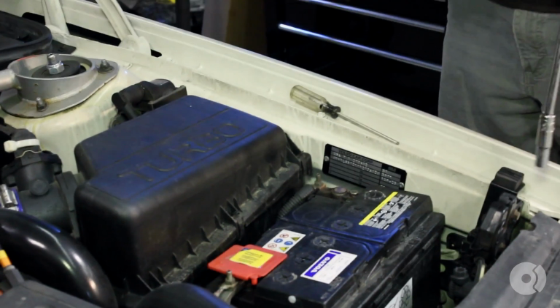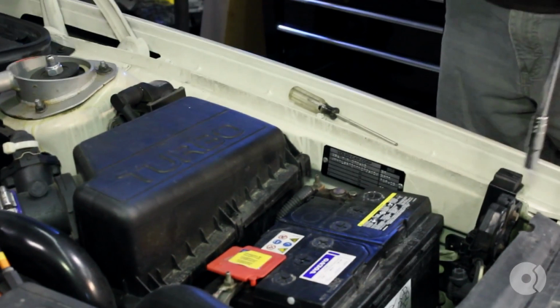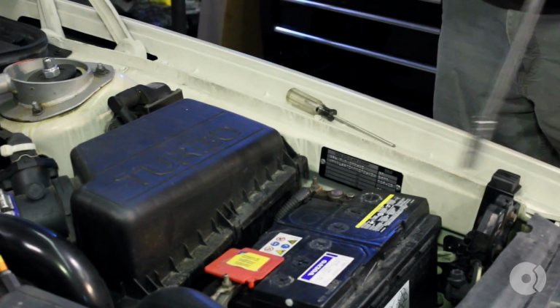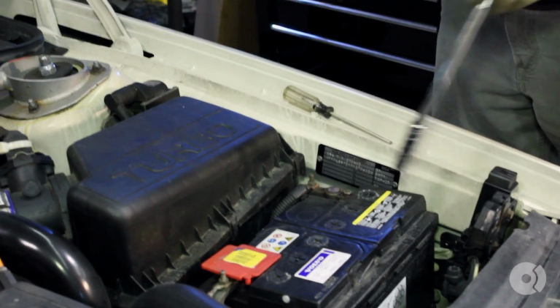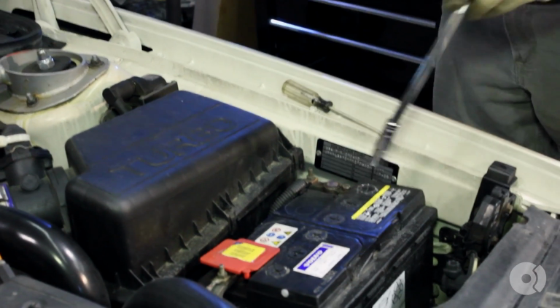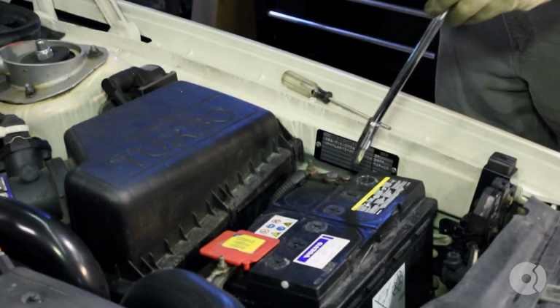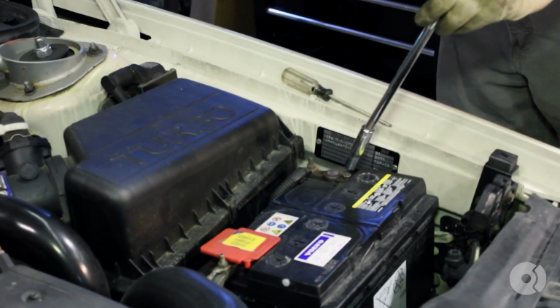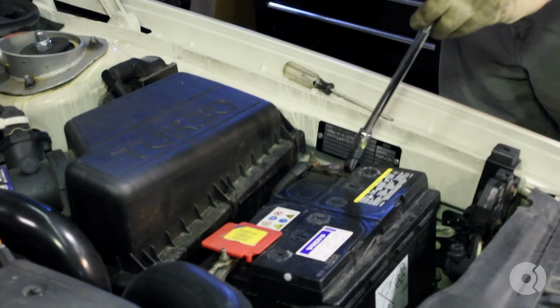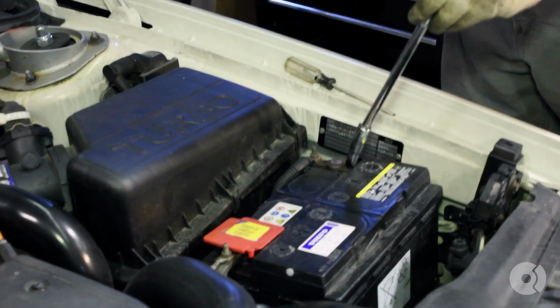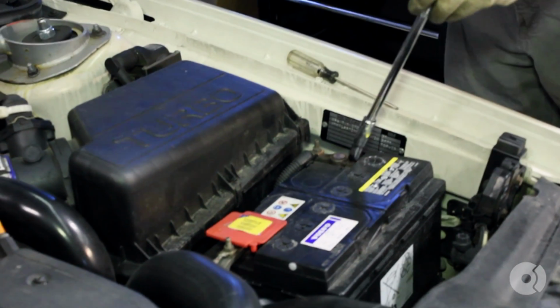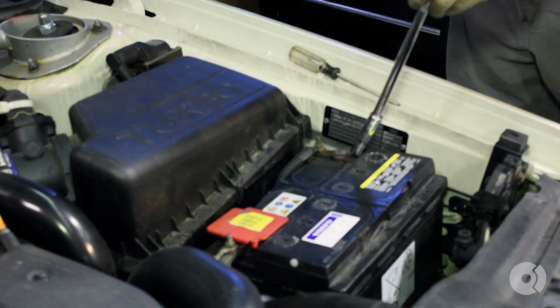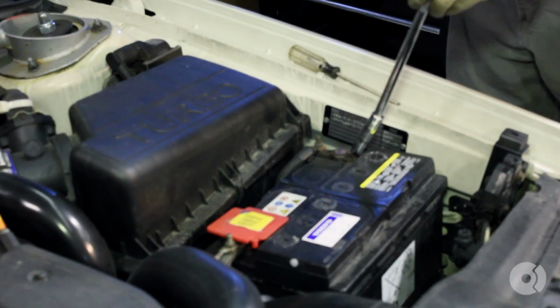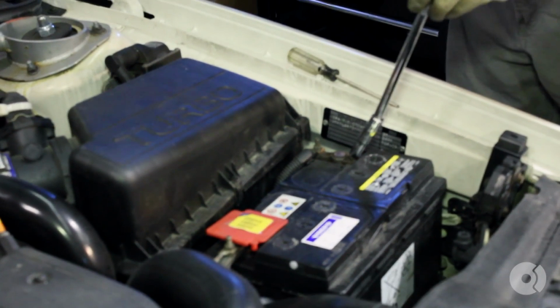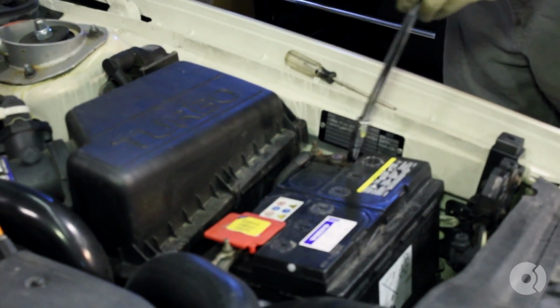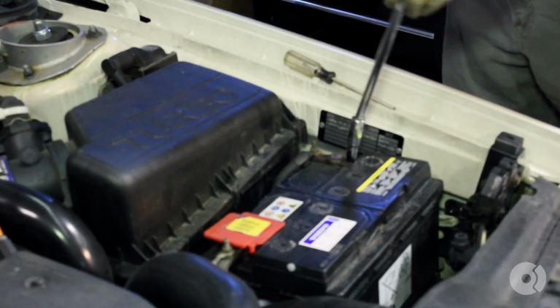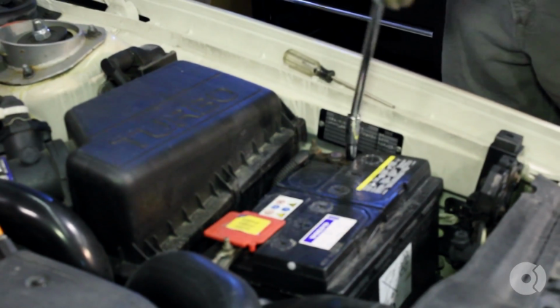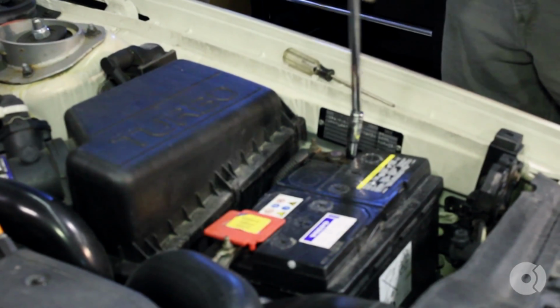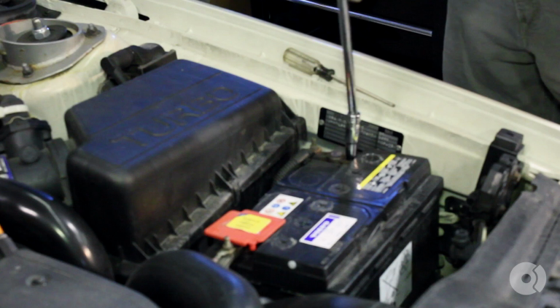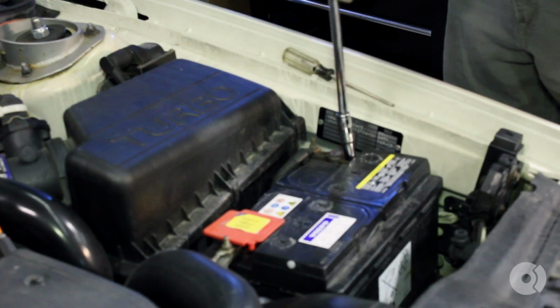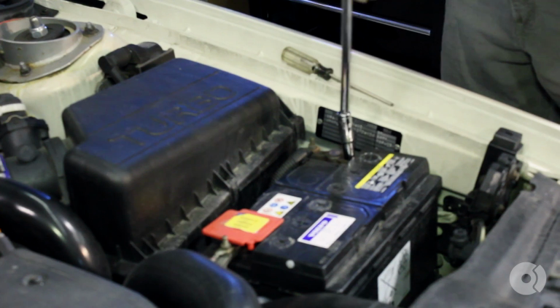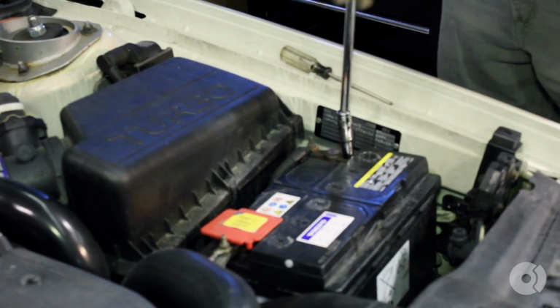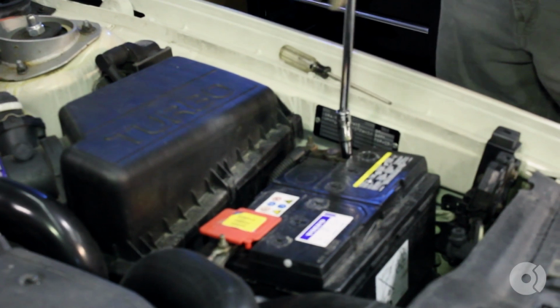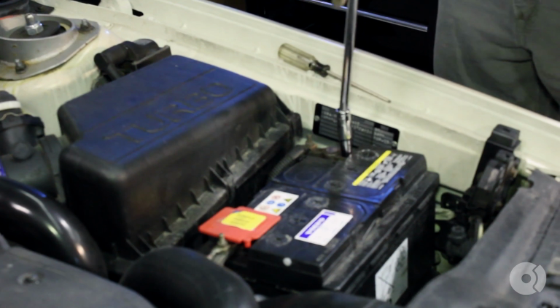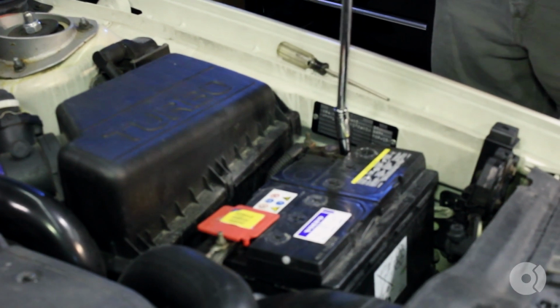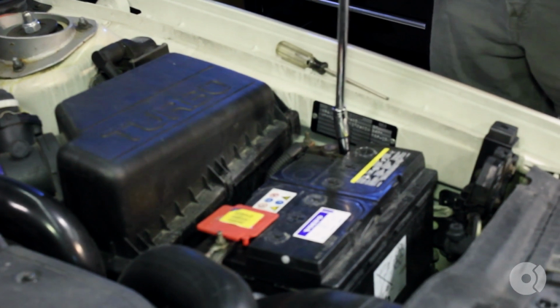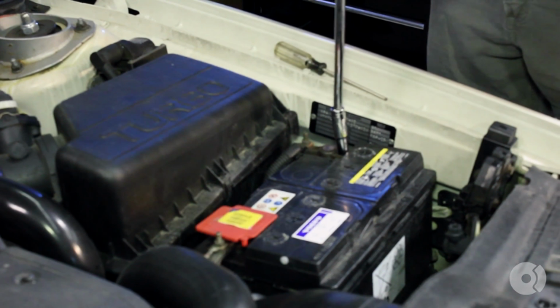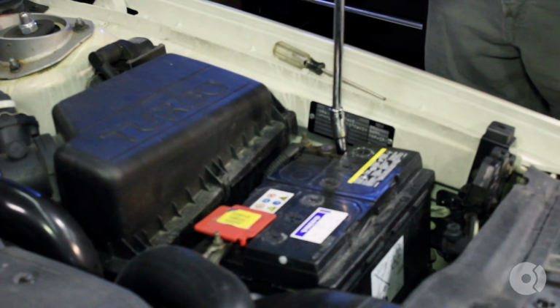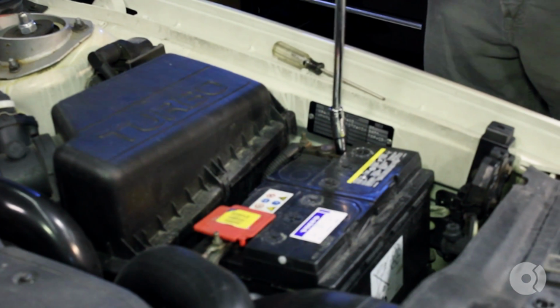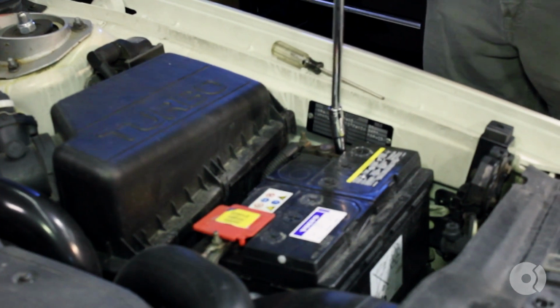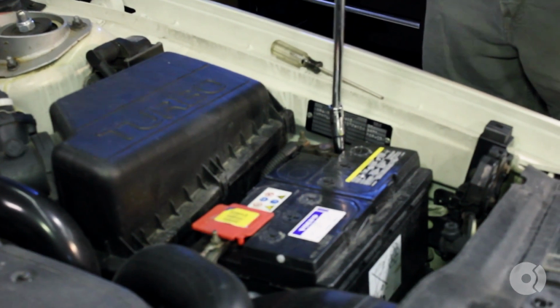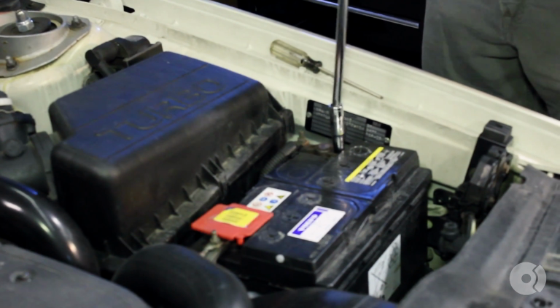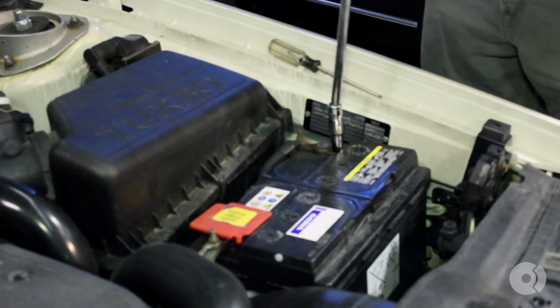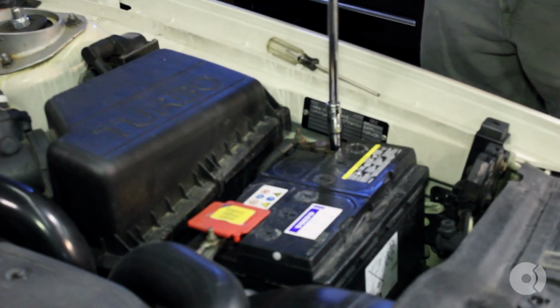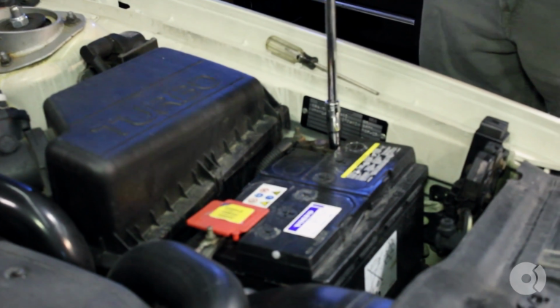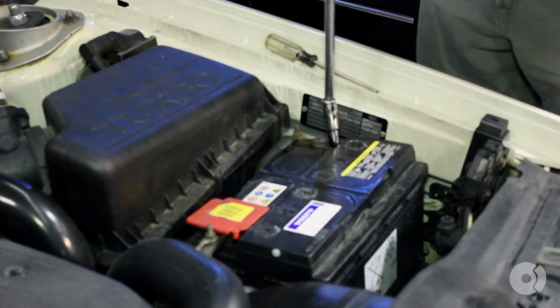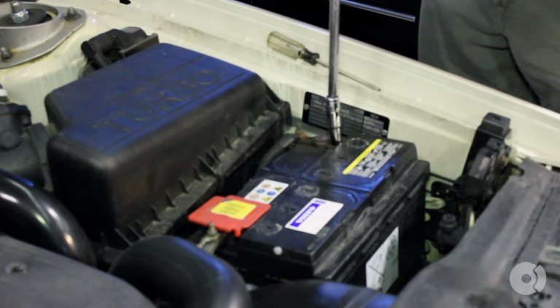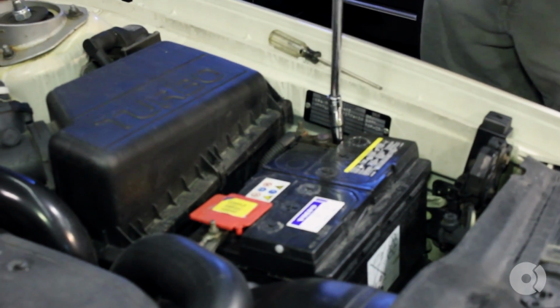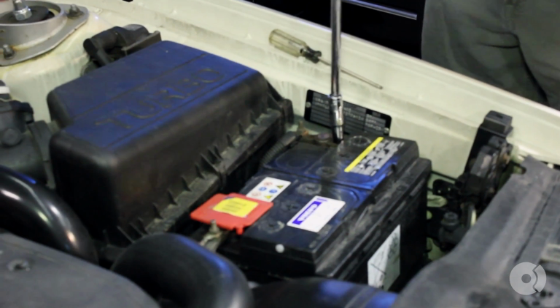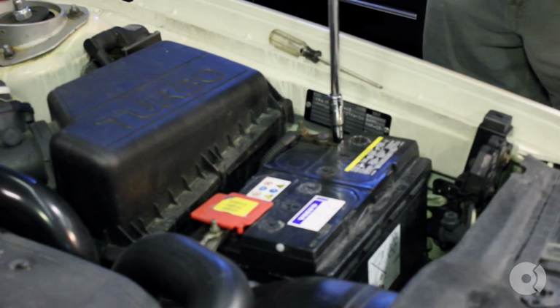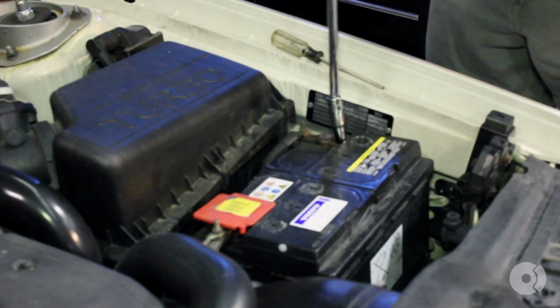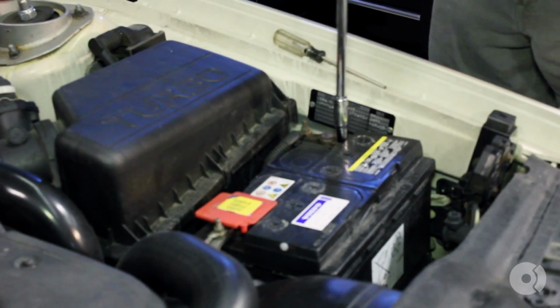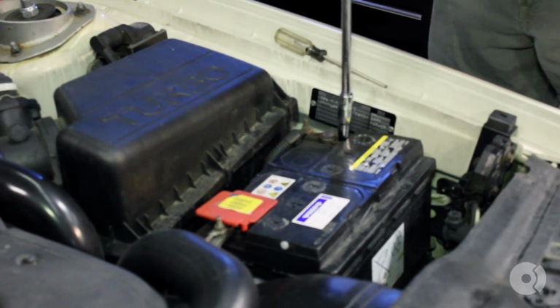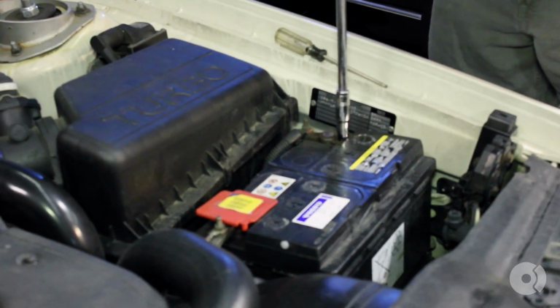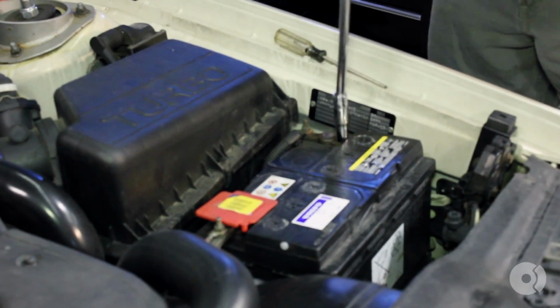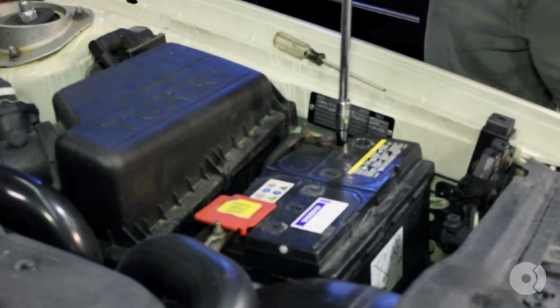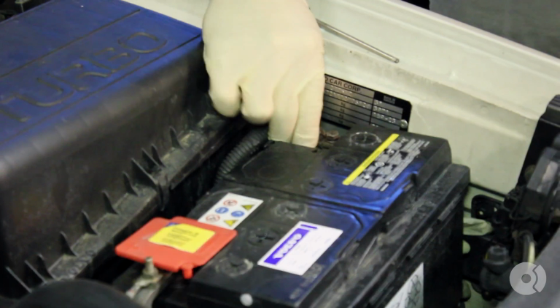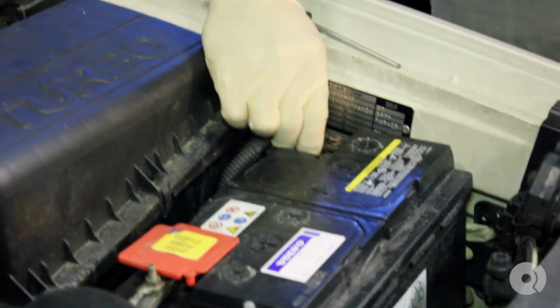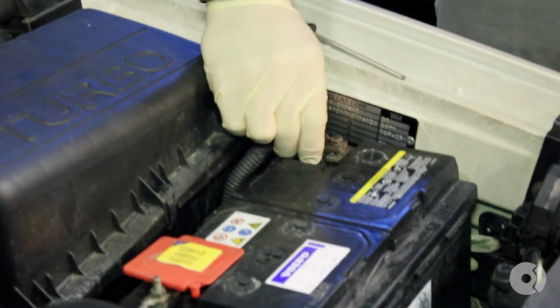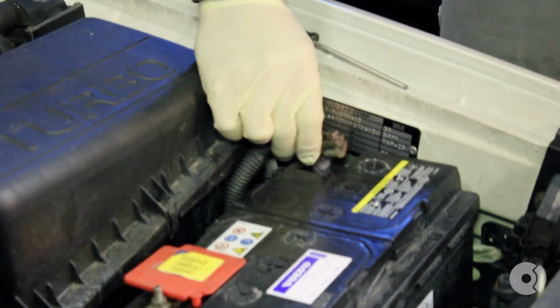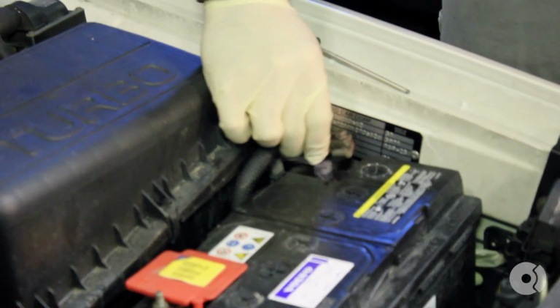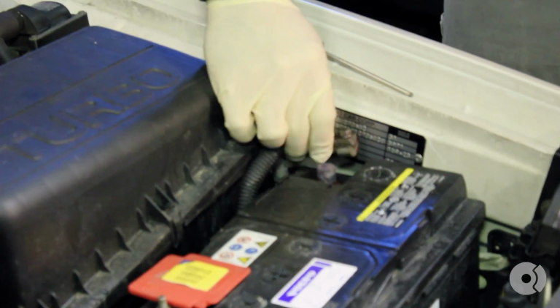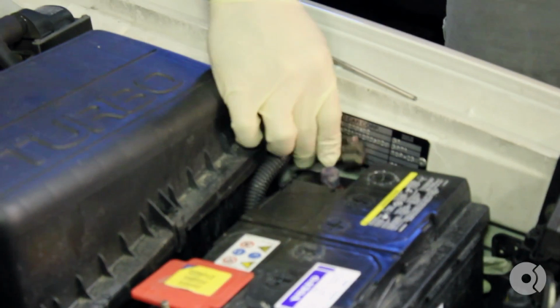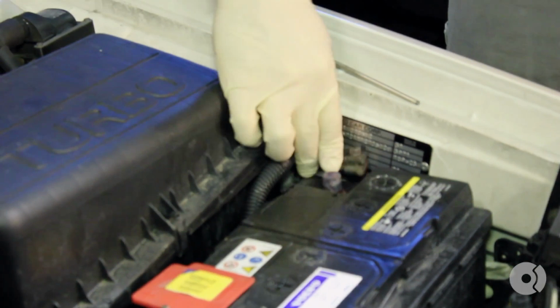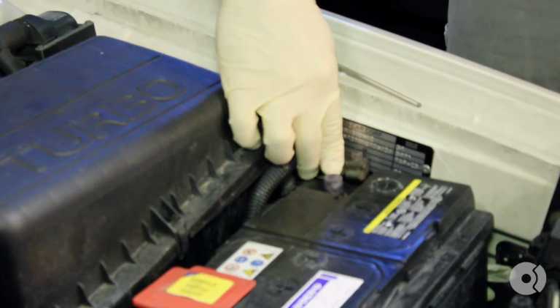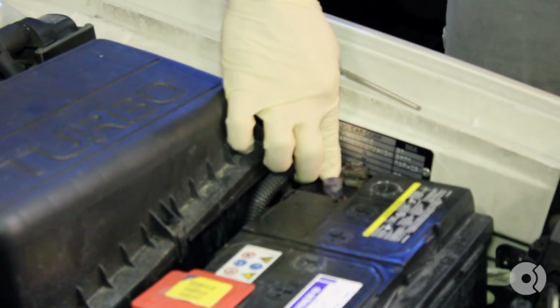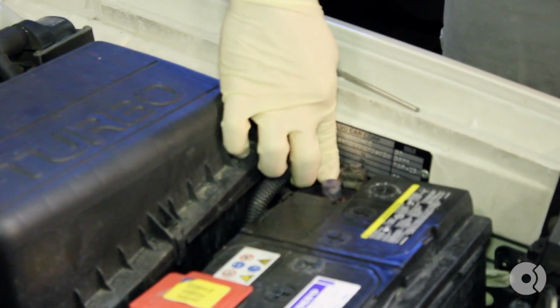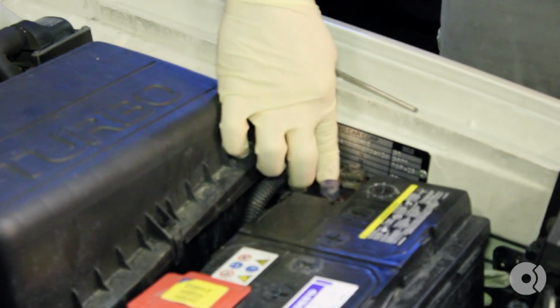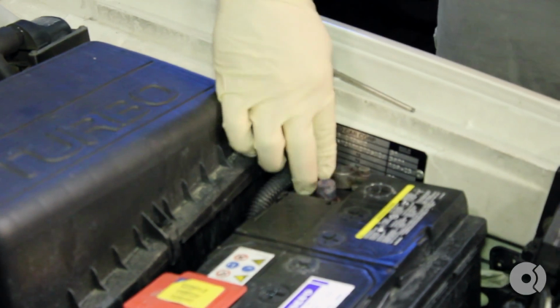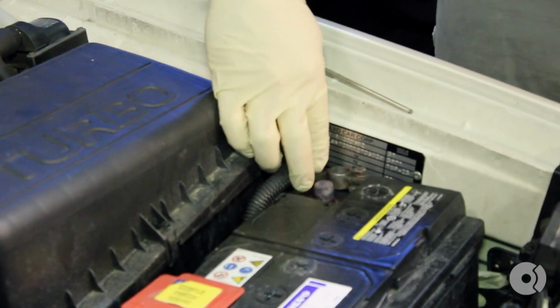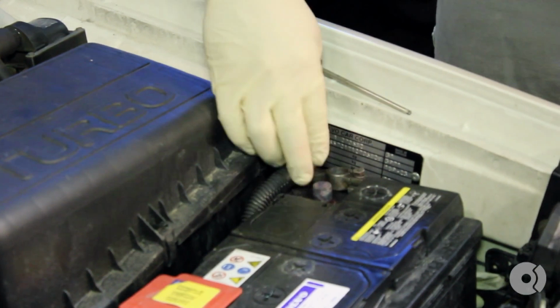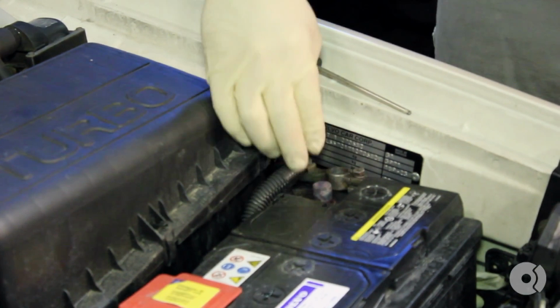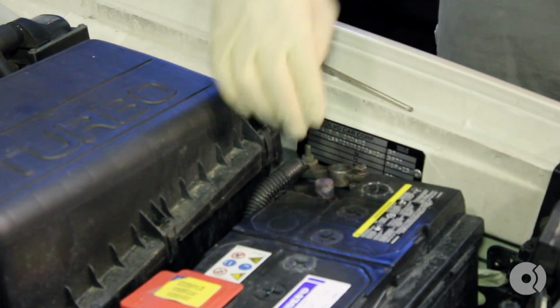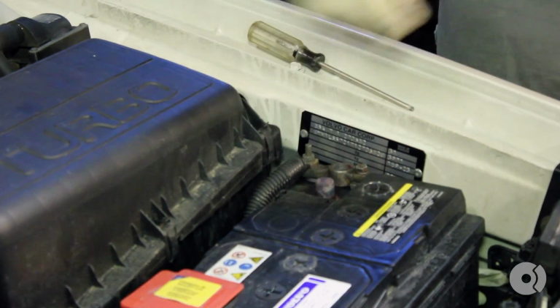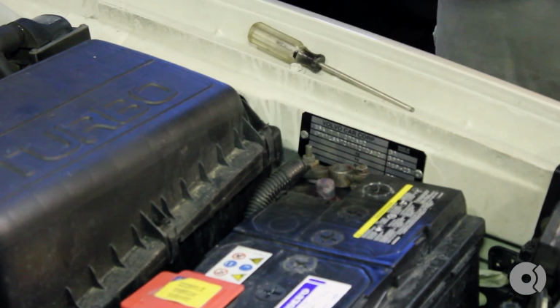First, disconnect the negative terminal on your battery and tuck that aside.